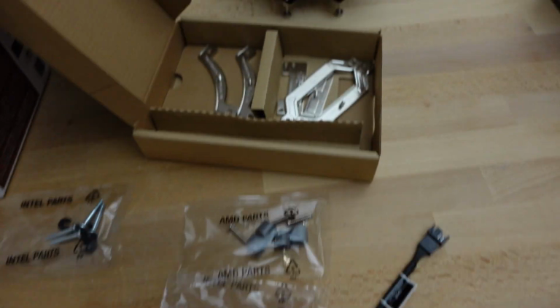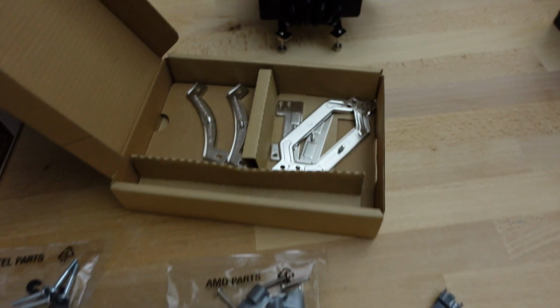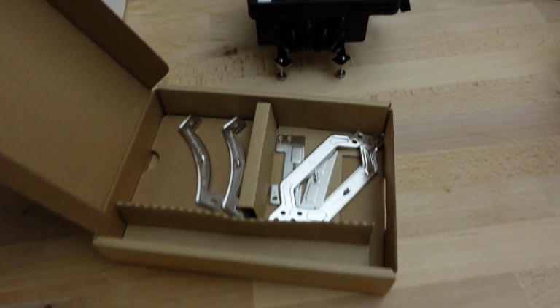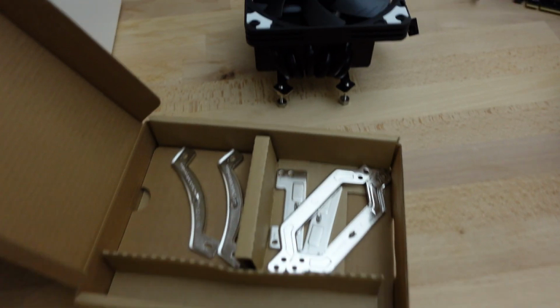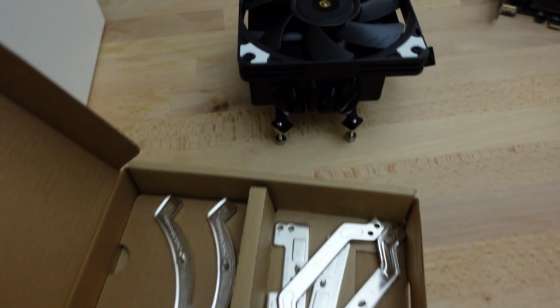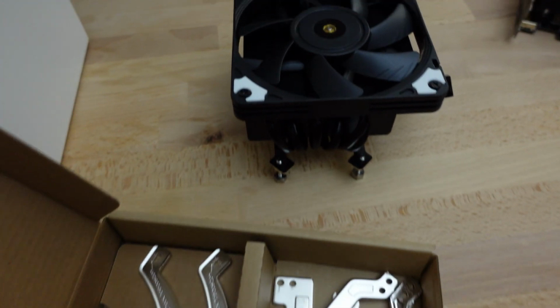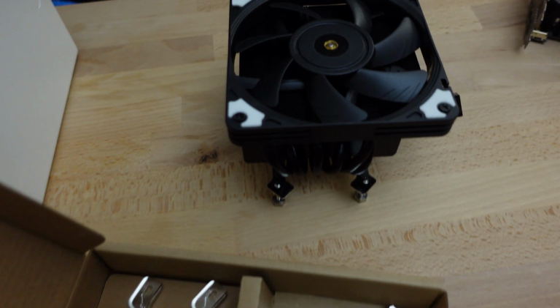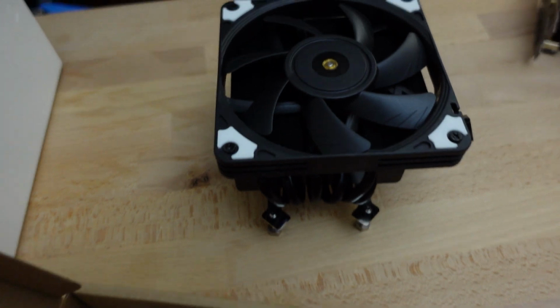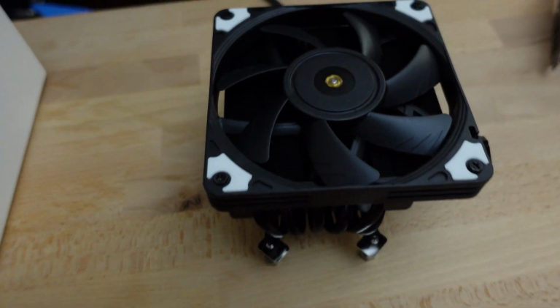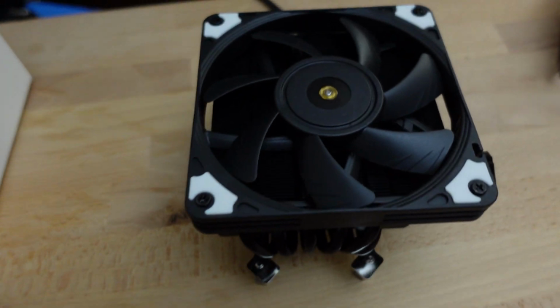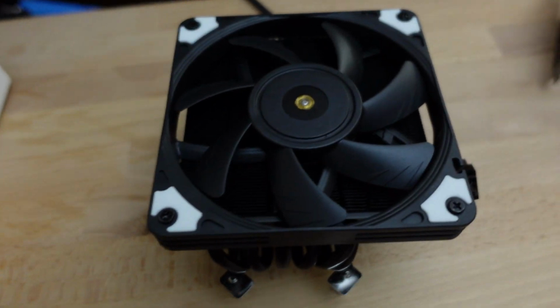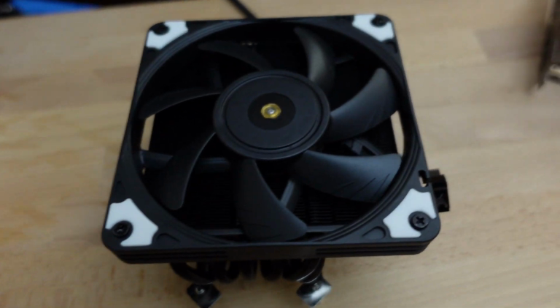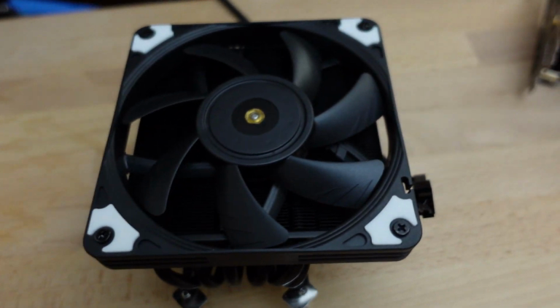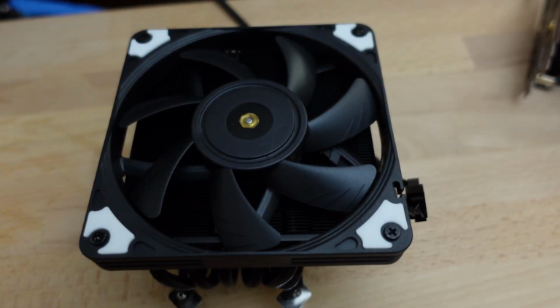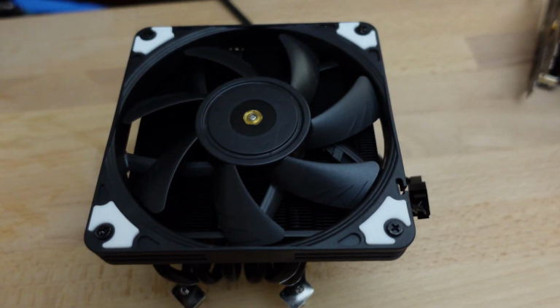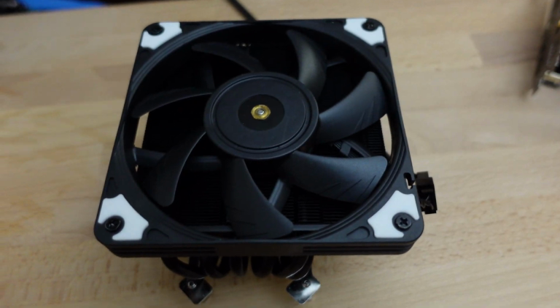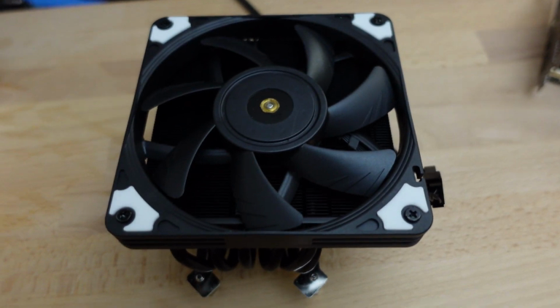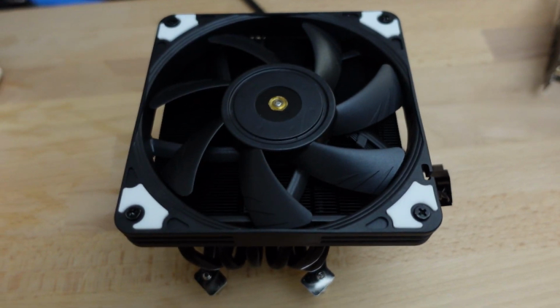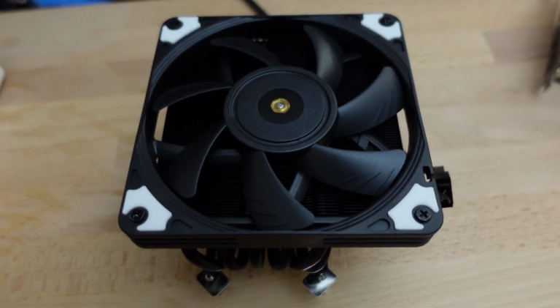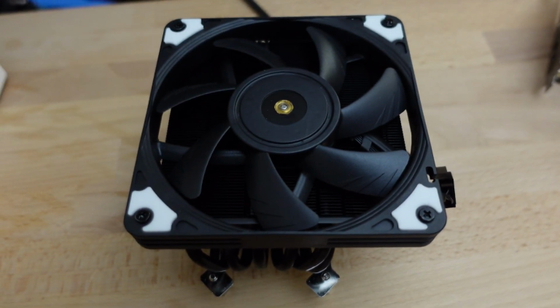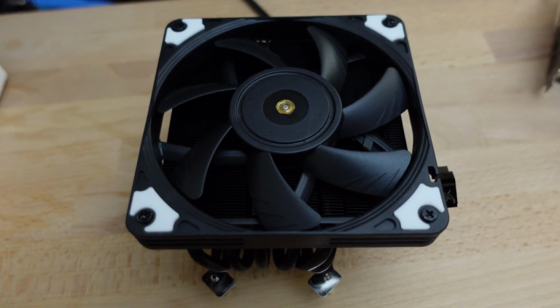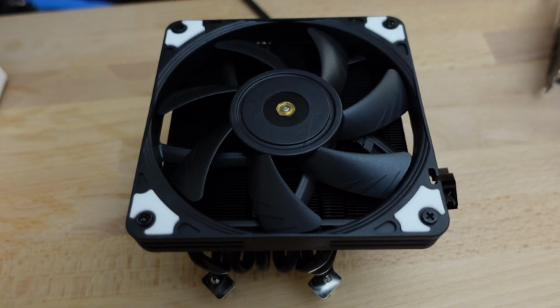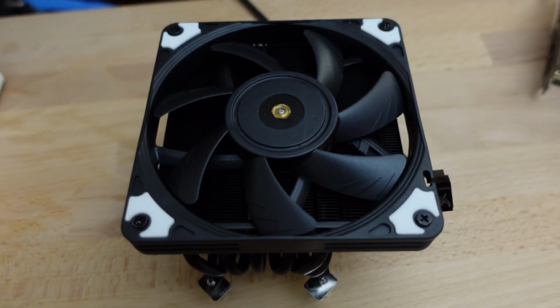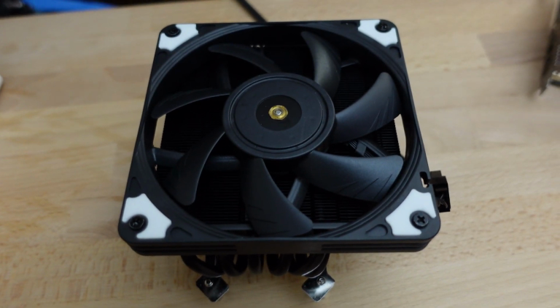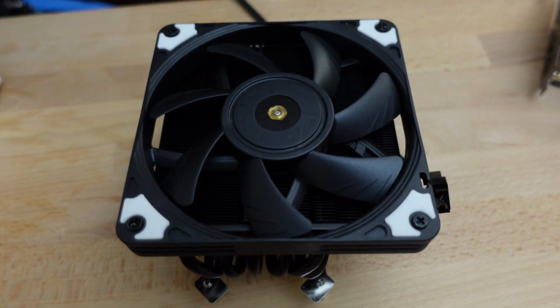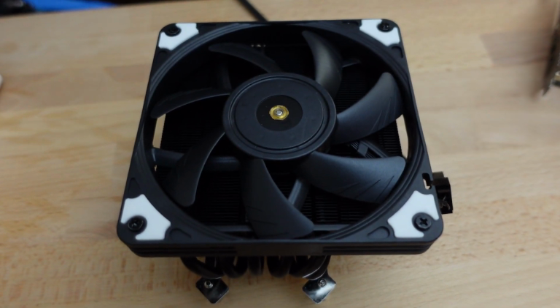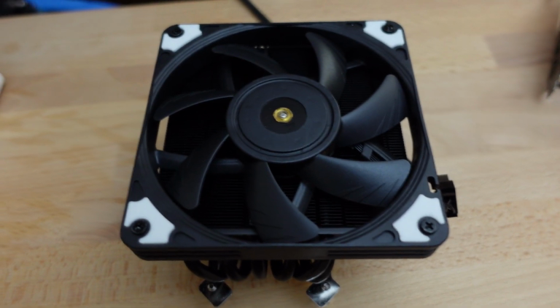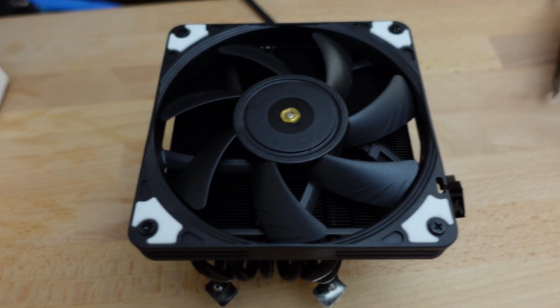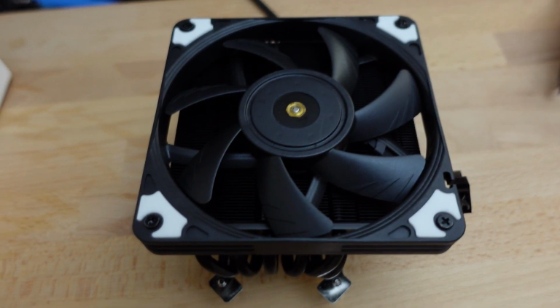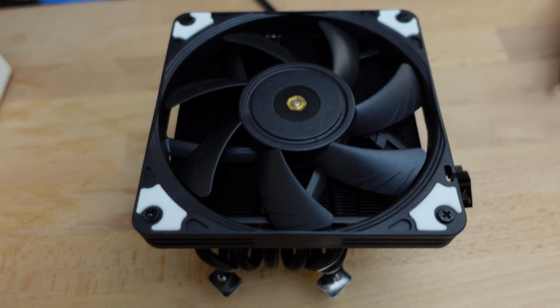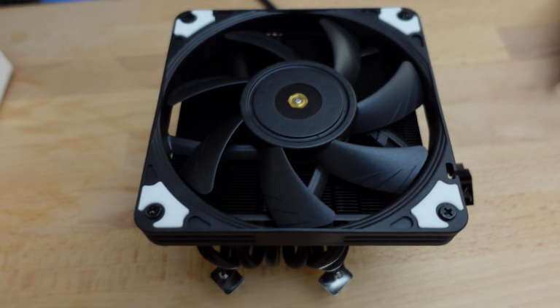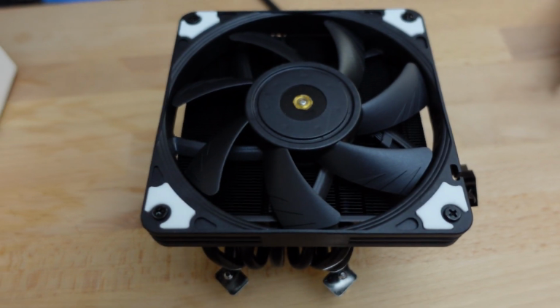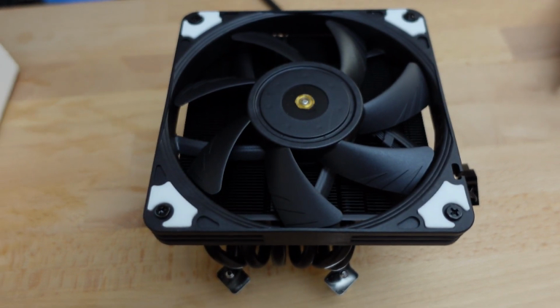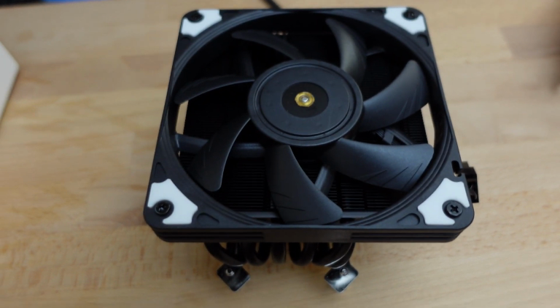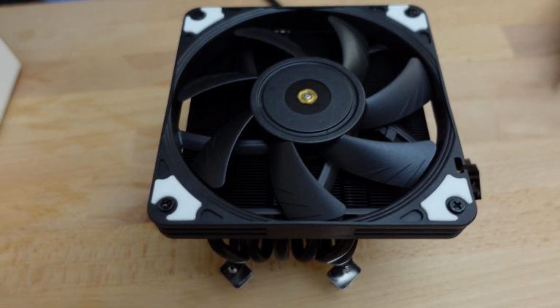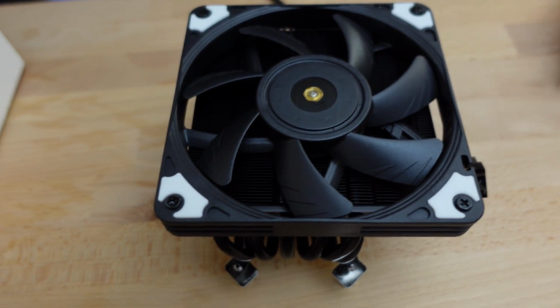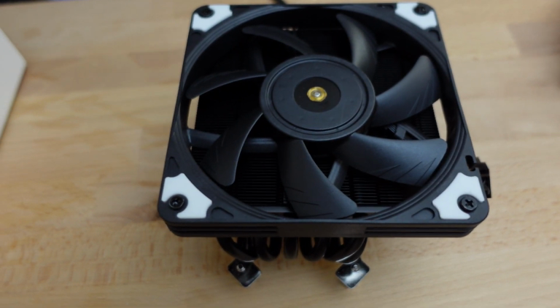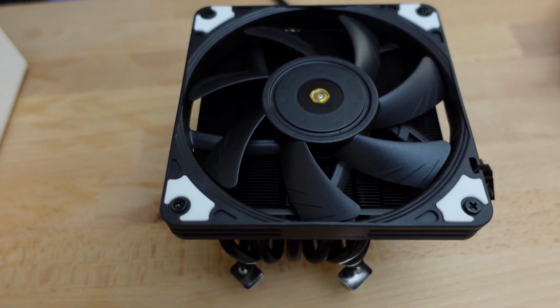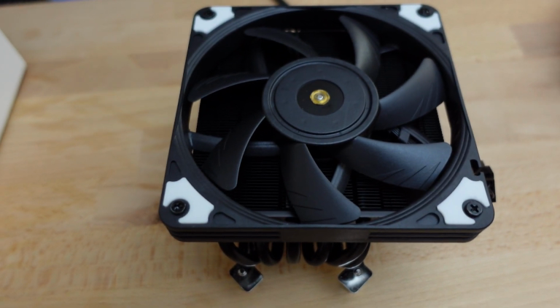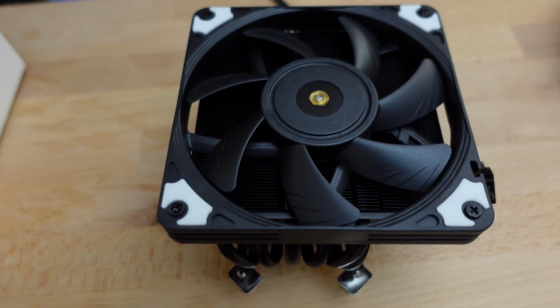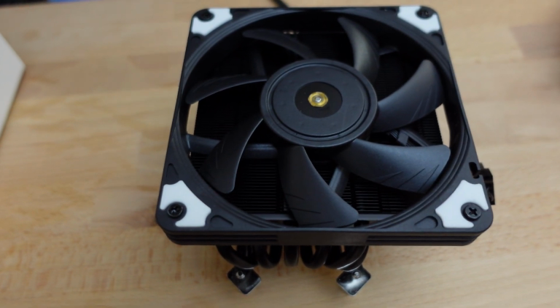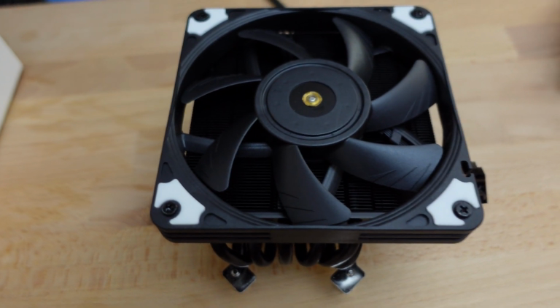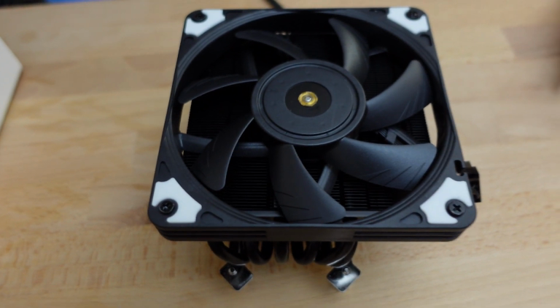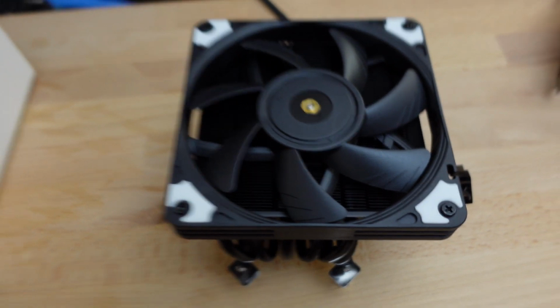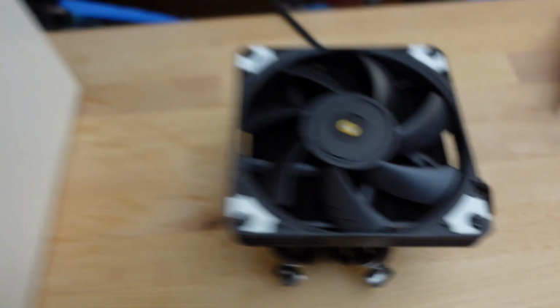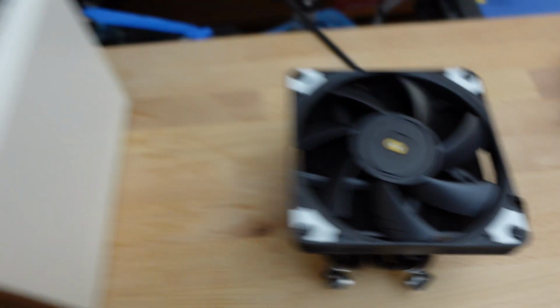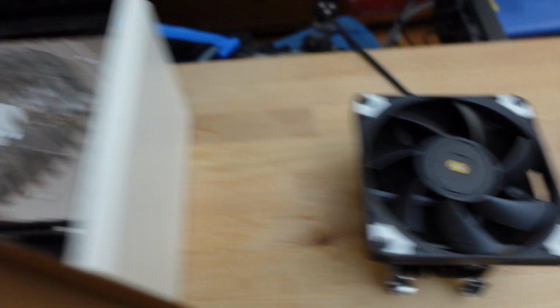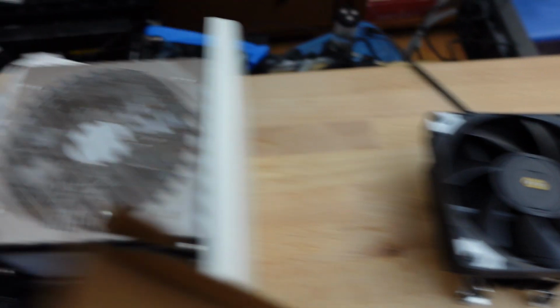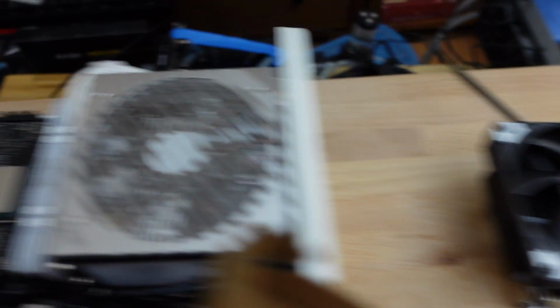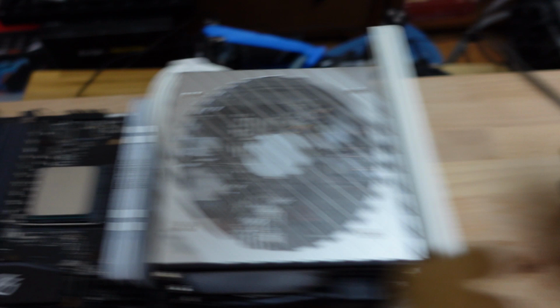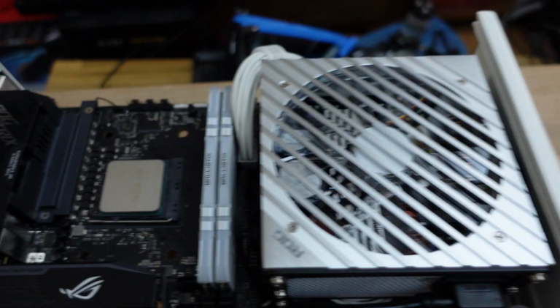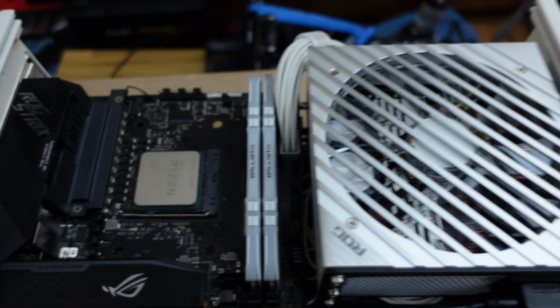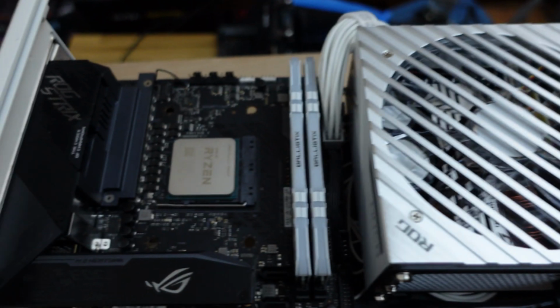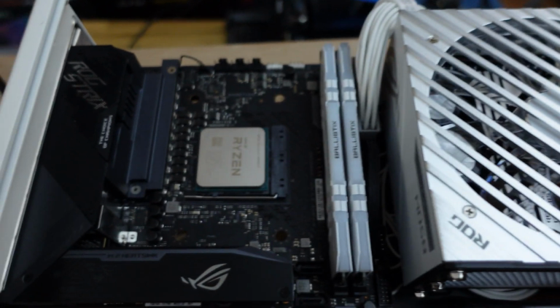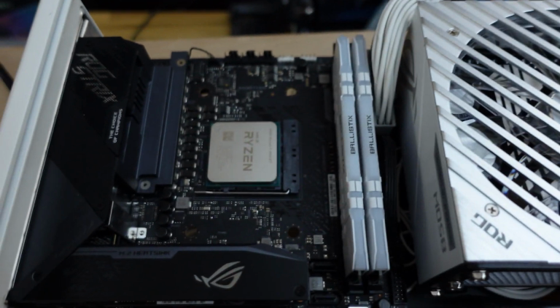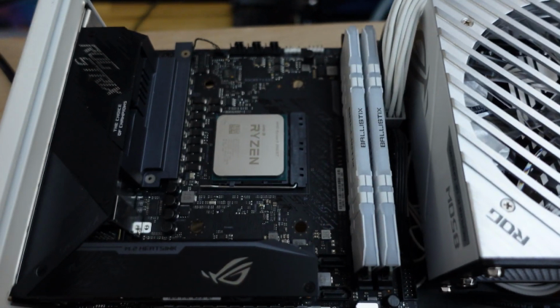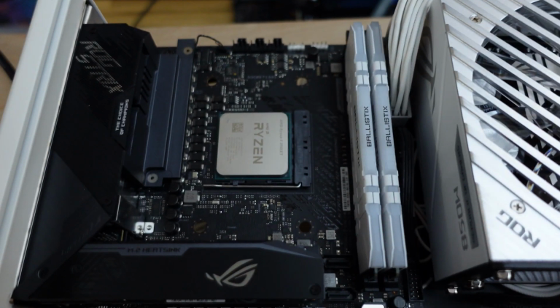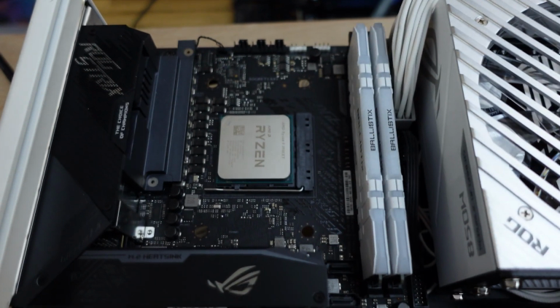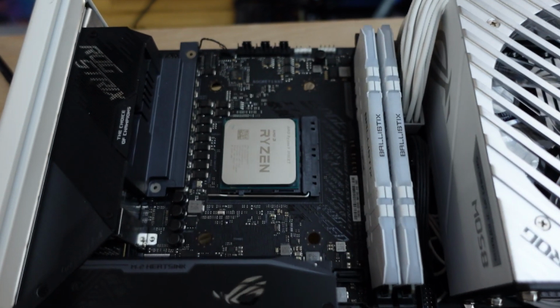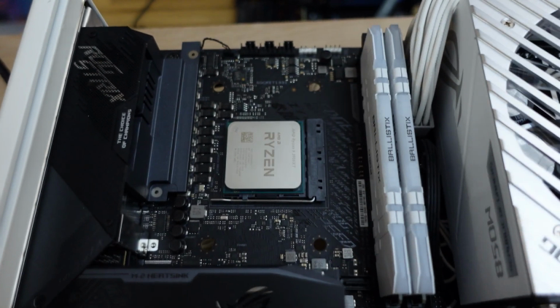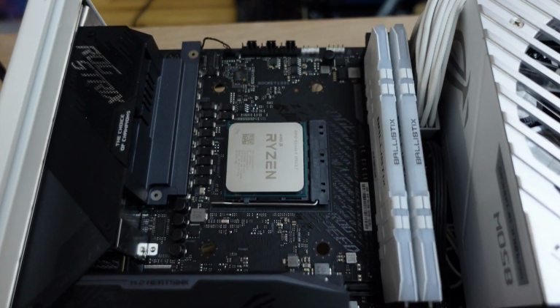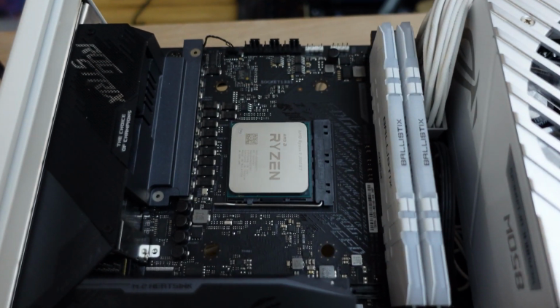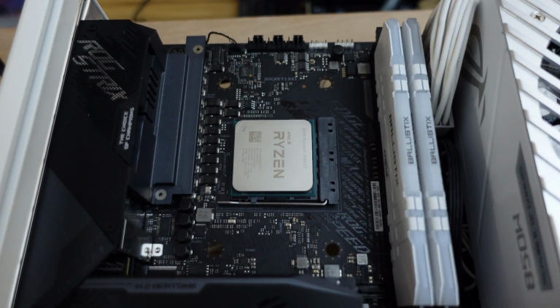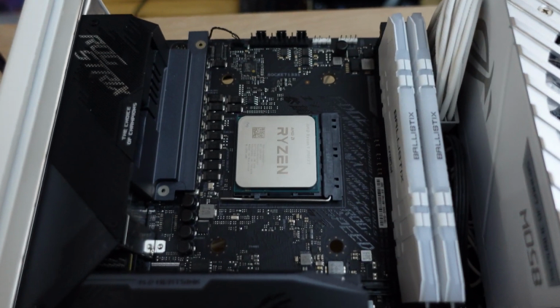I took off the Jones Bow cooler with the Noctua fan, and this is ready to go.